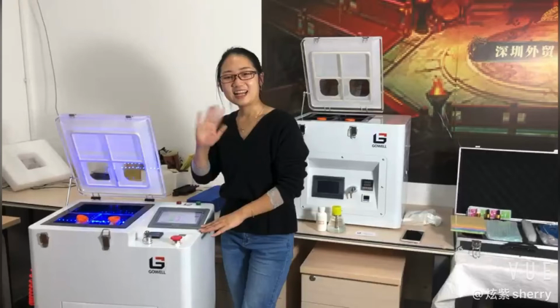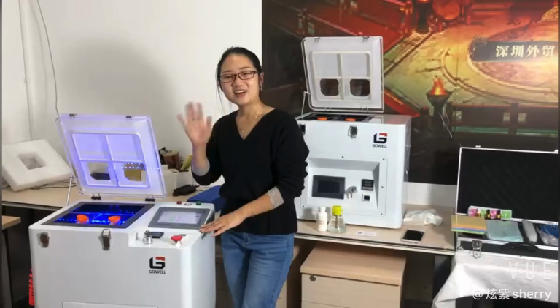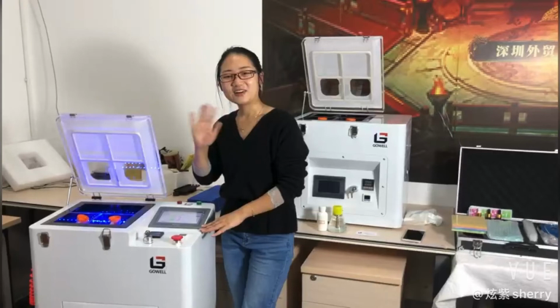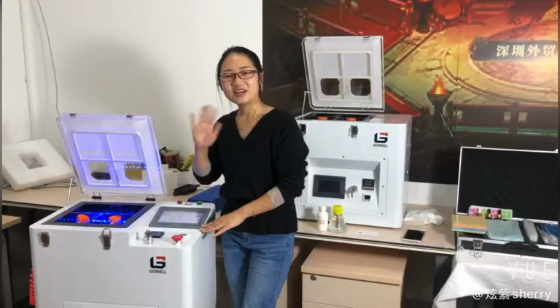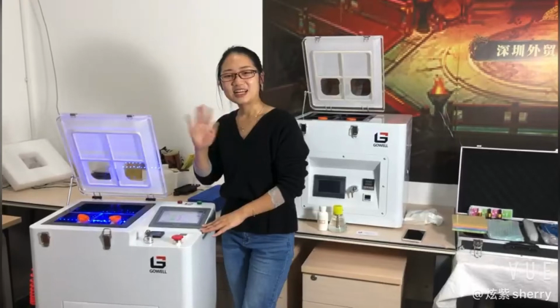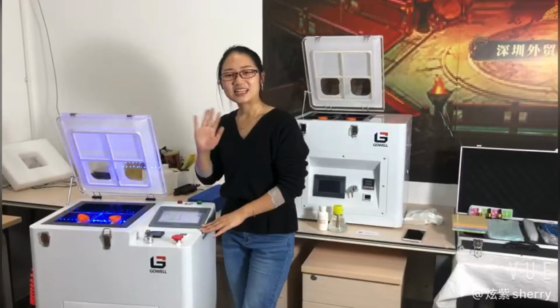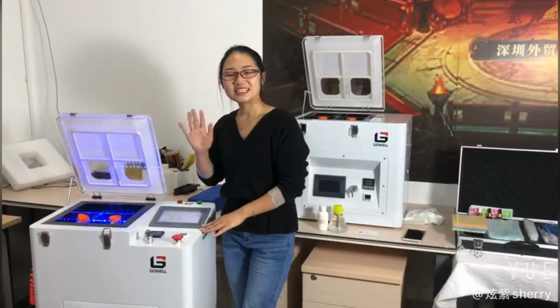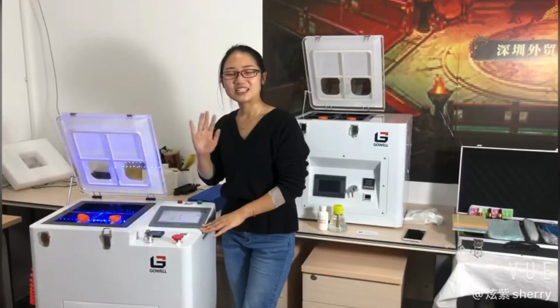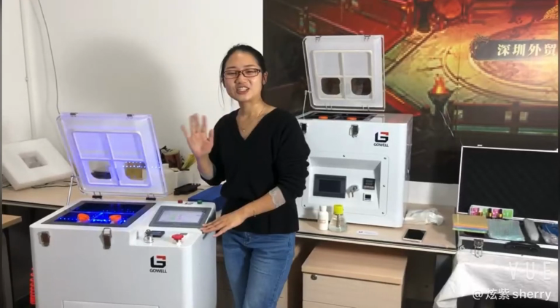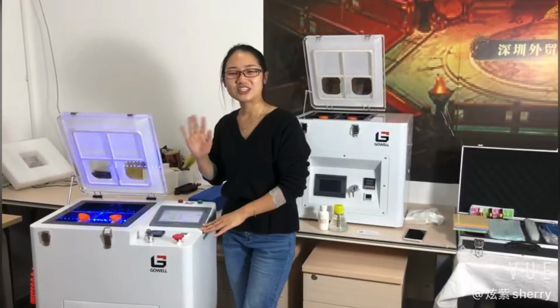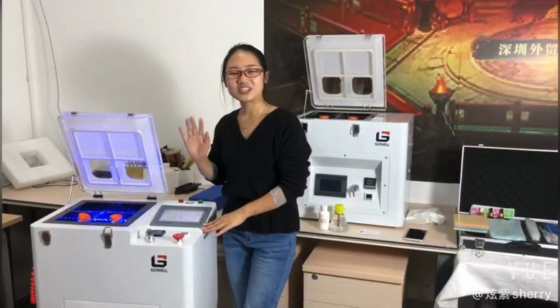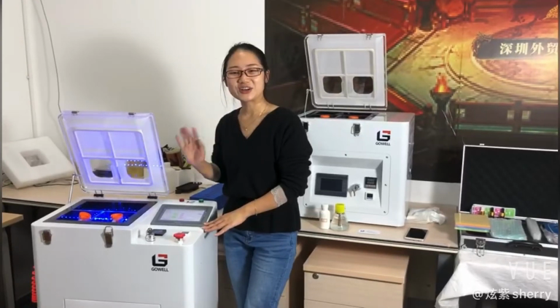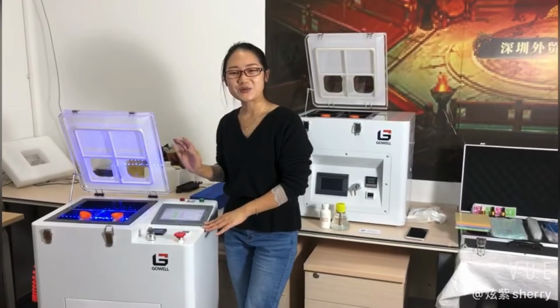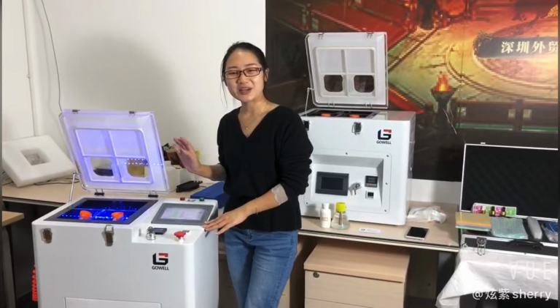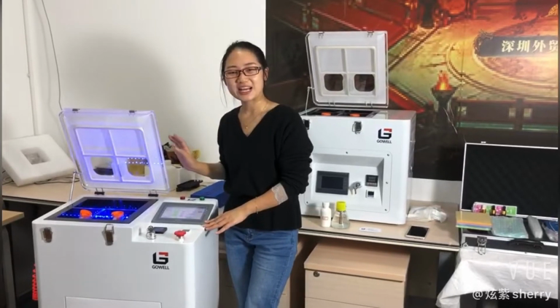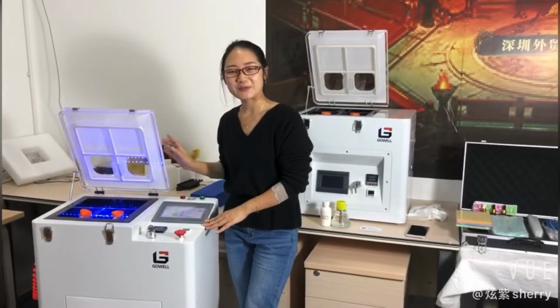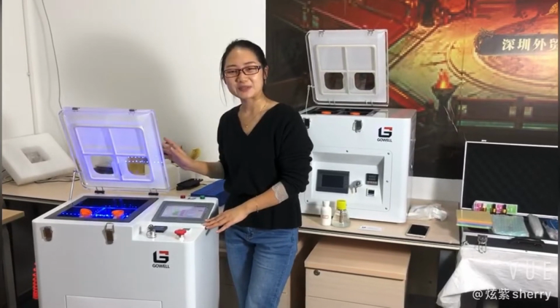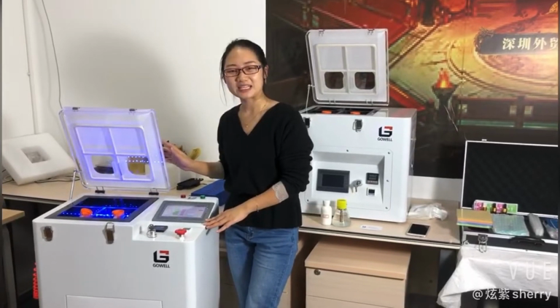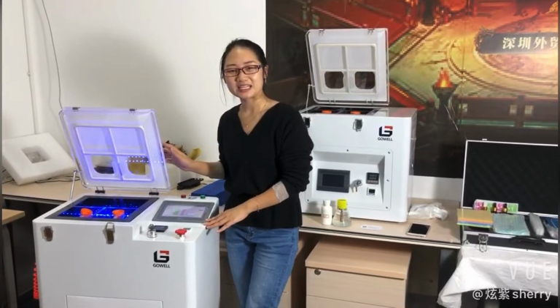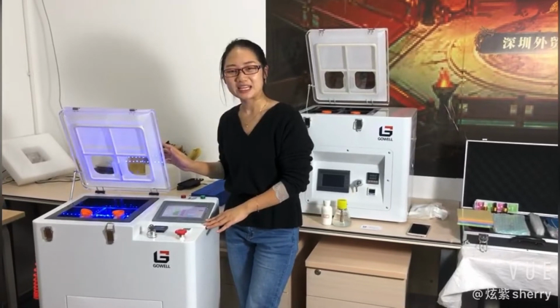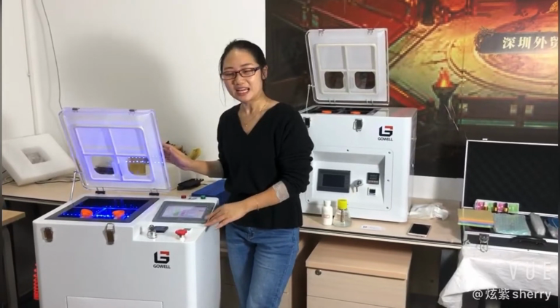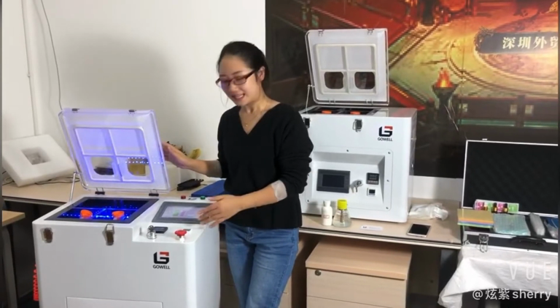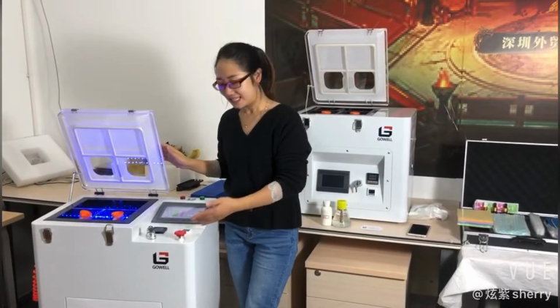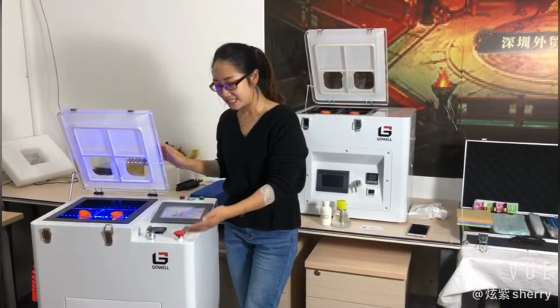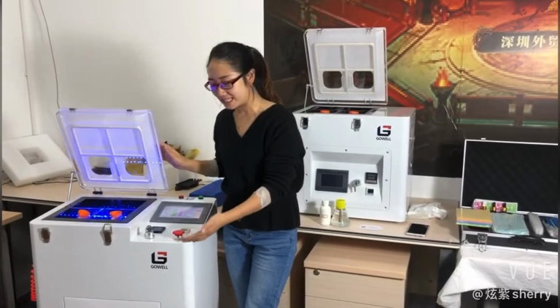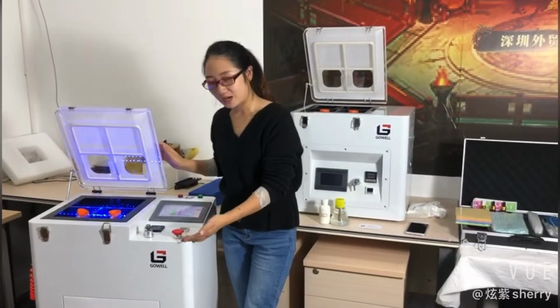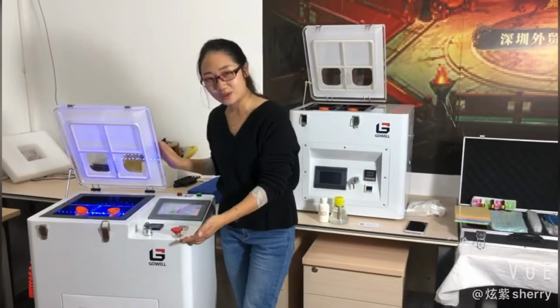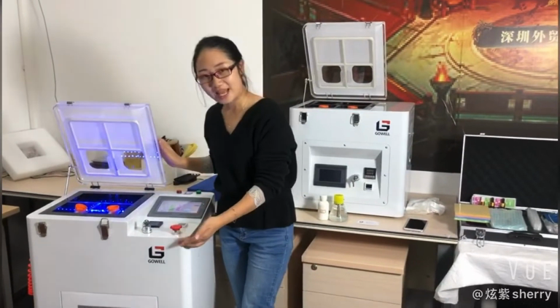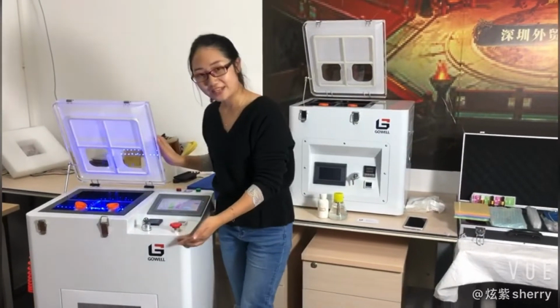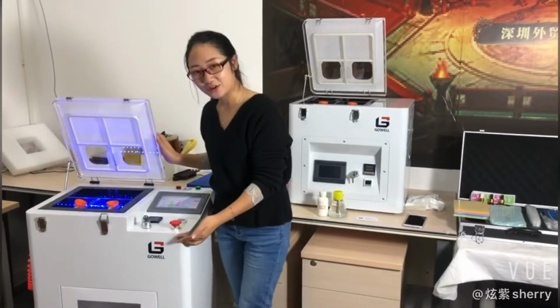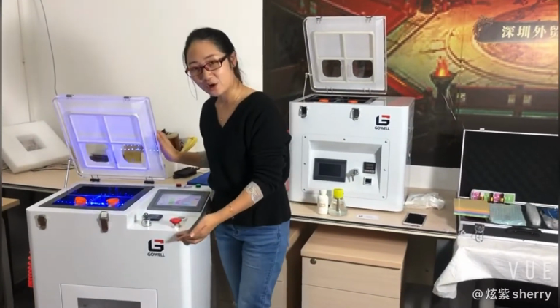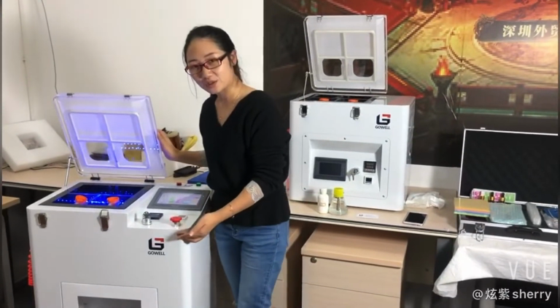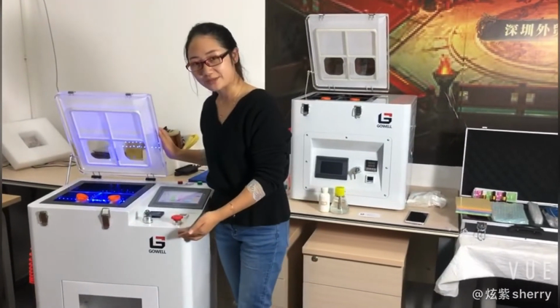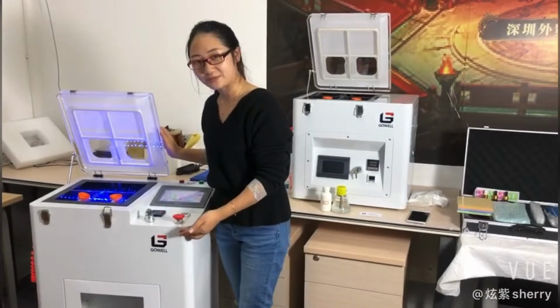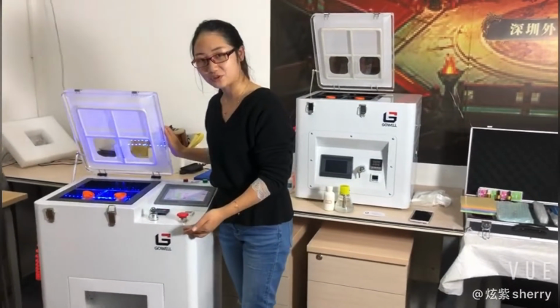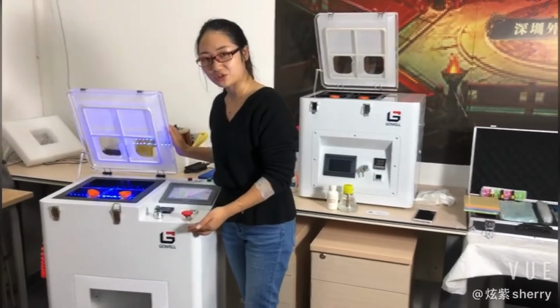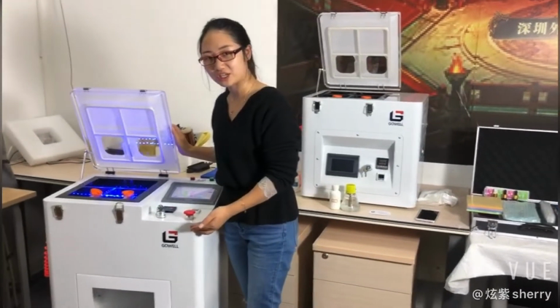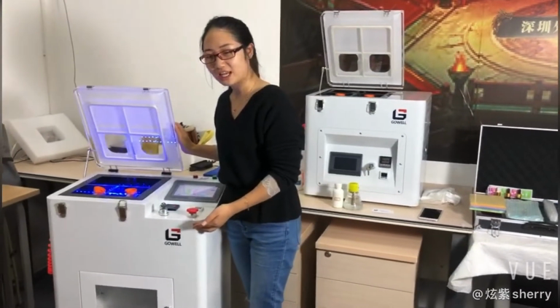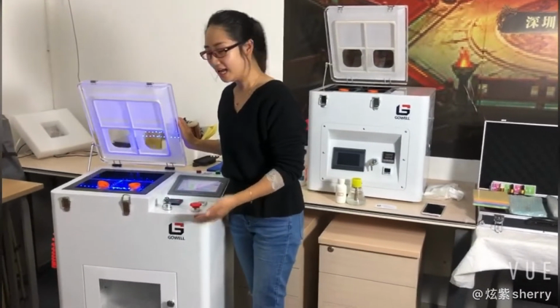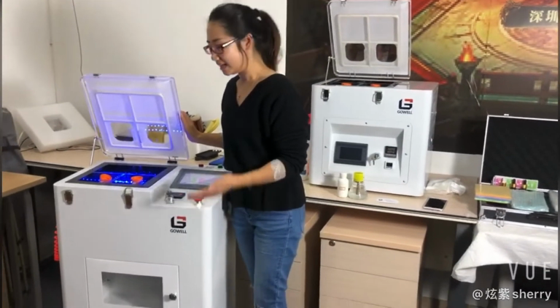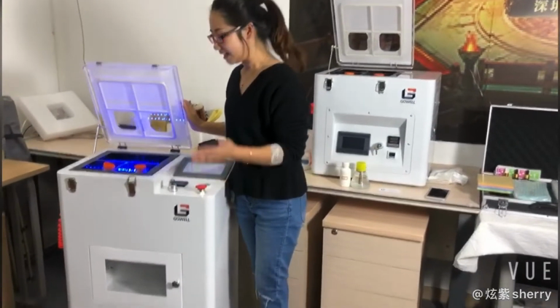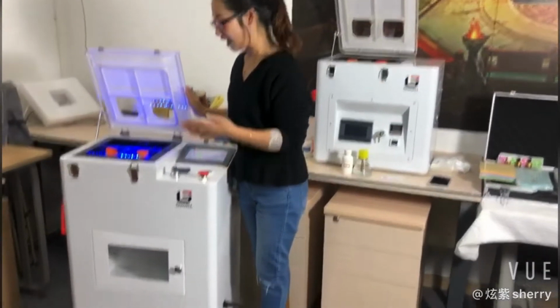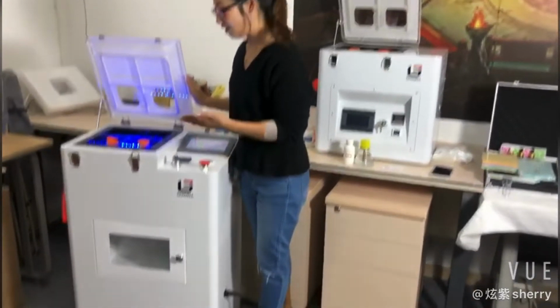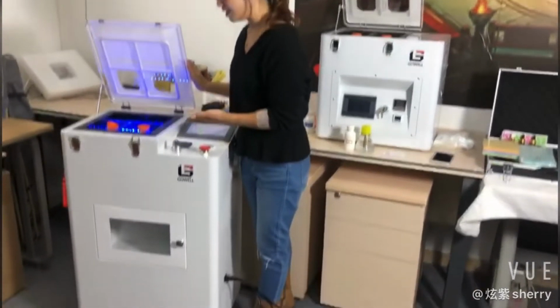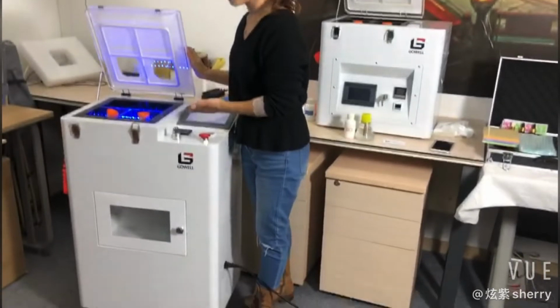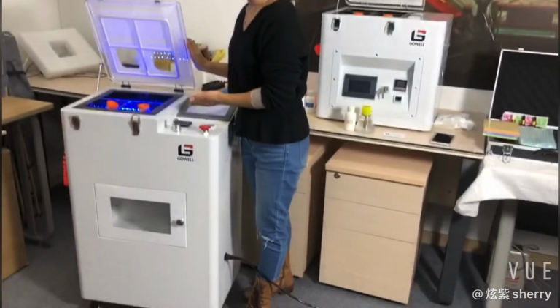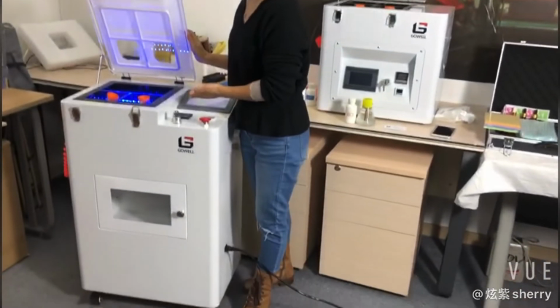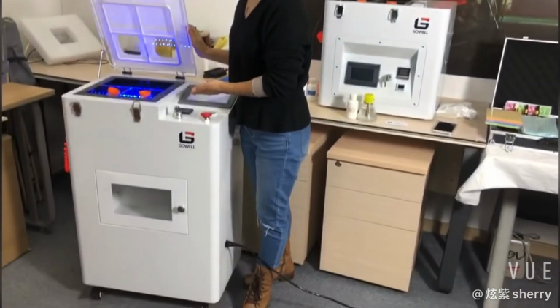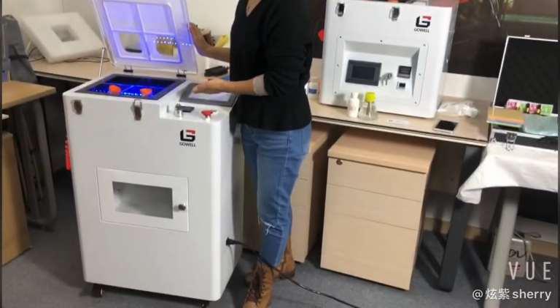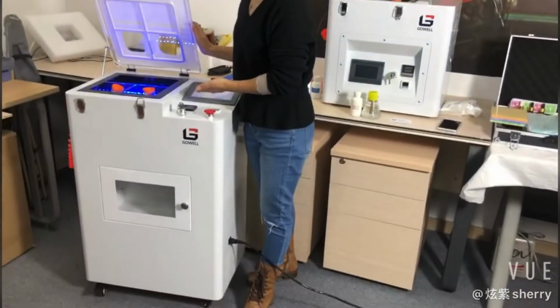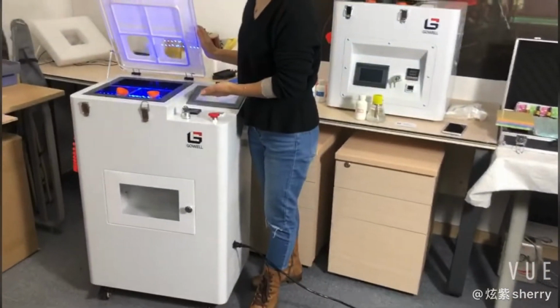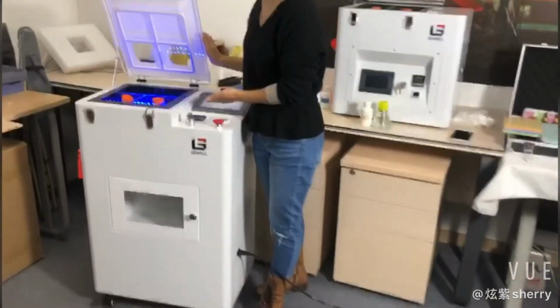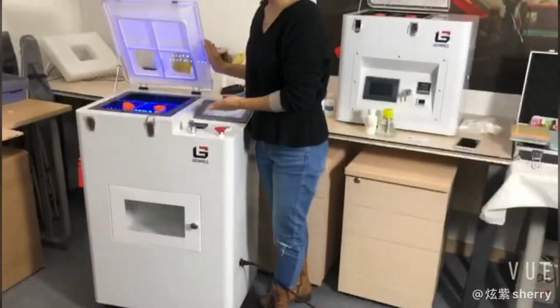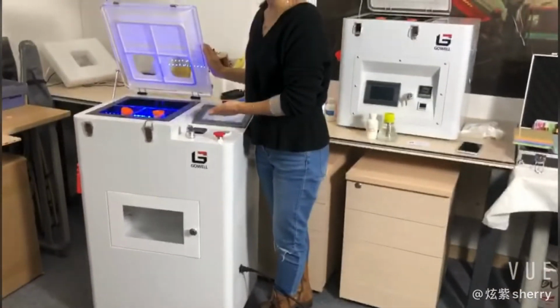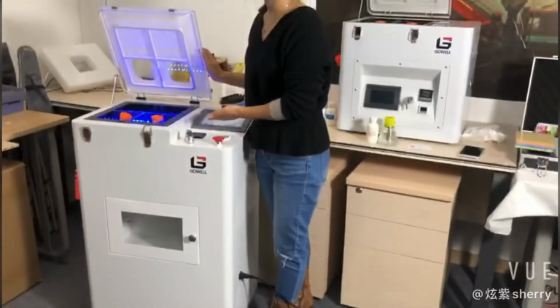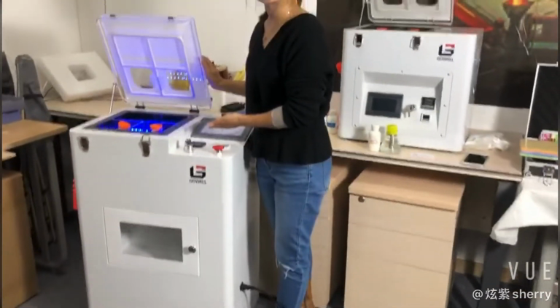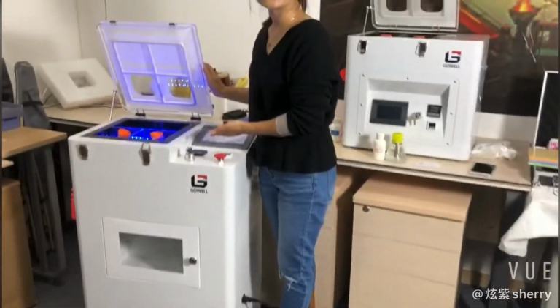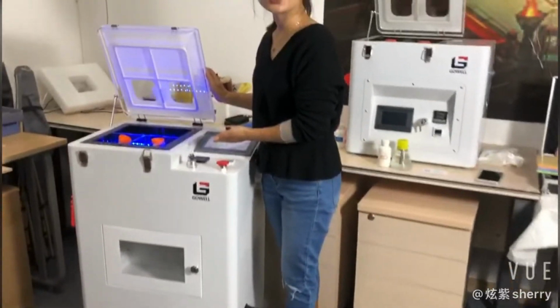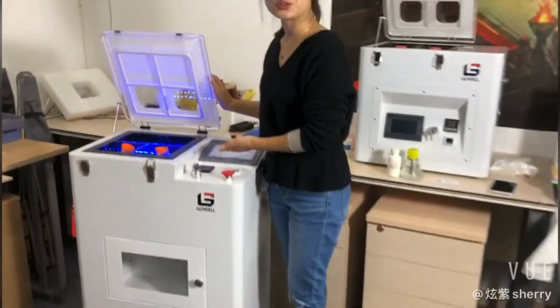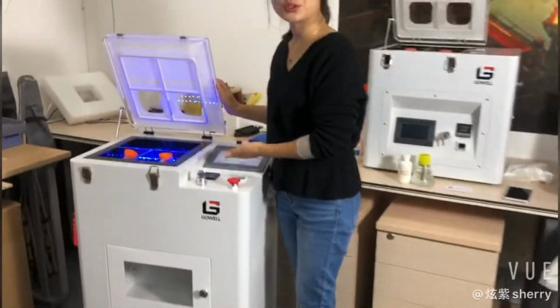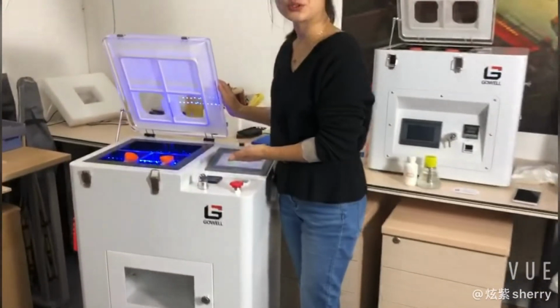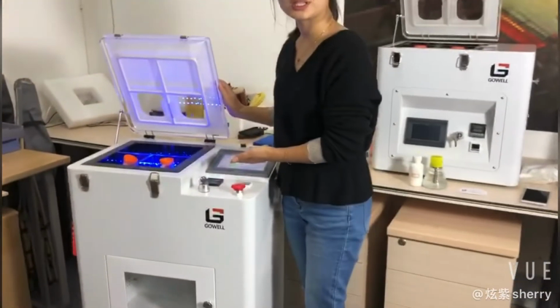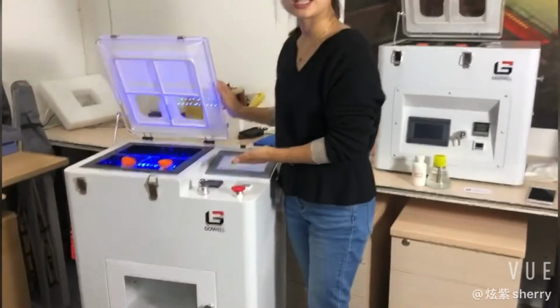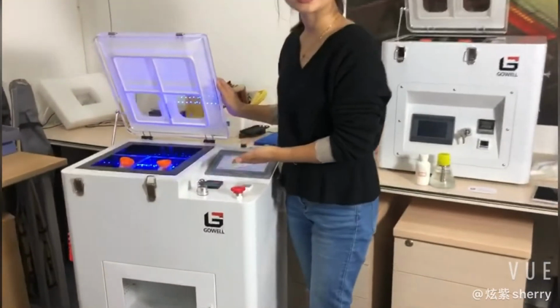Hello, this is Shen Shen Go Weir Company. This is our nano coating machine. Now let's introduce you how to use it.